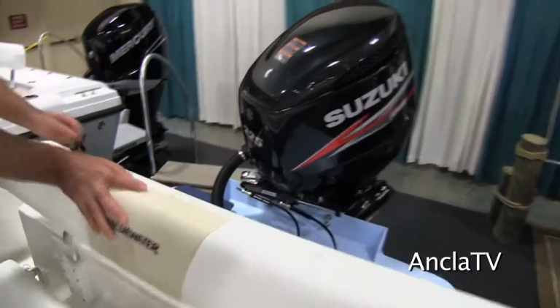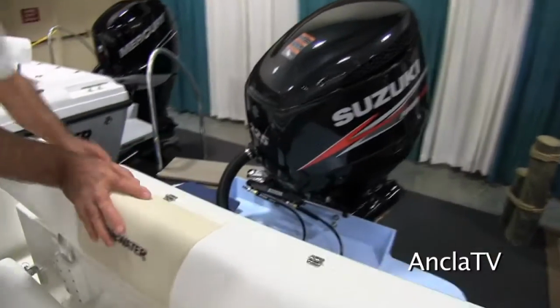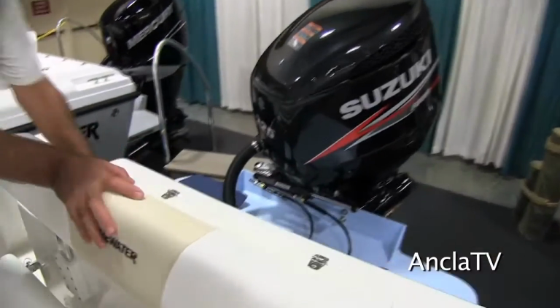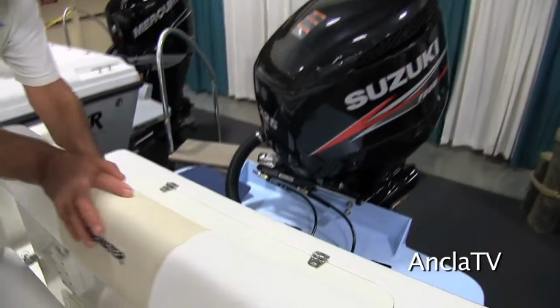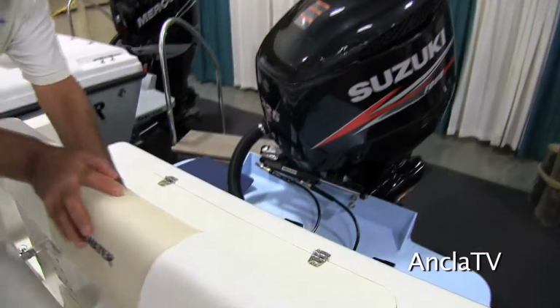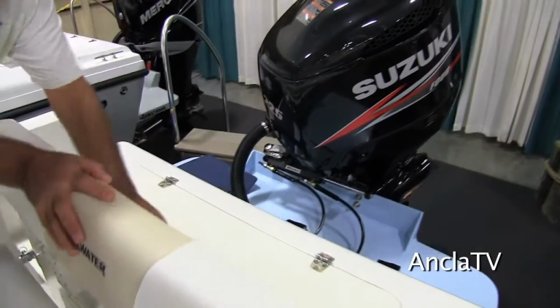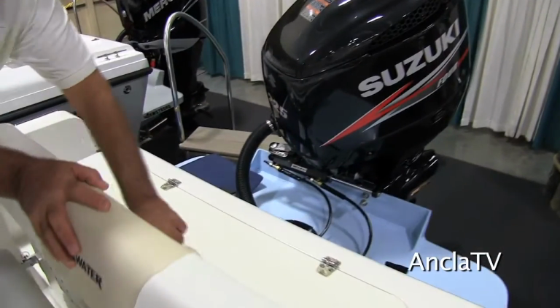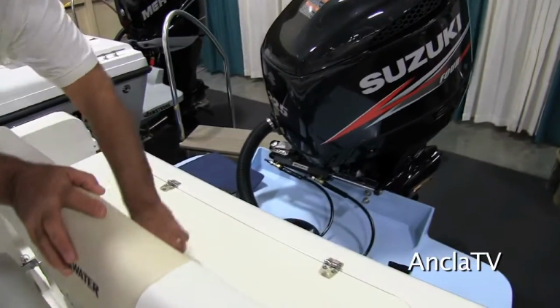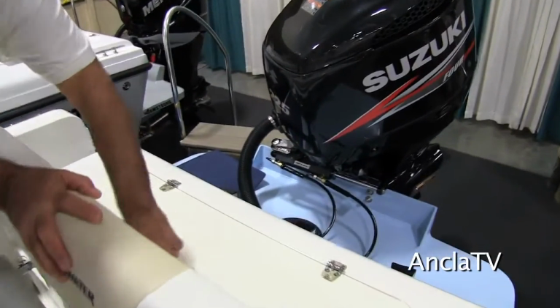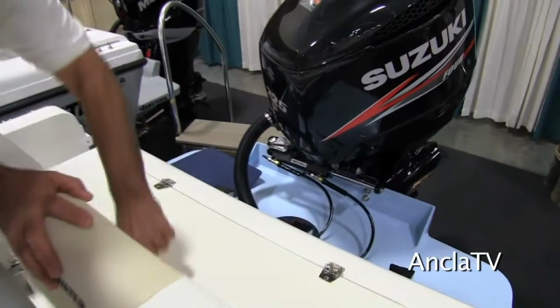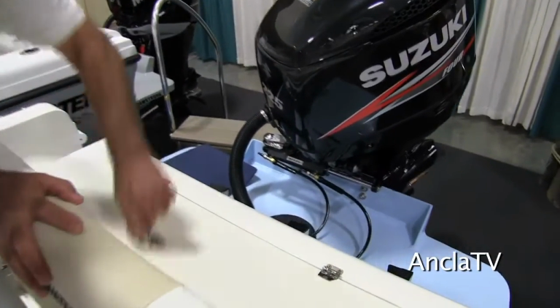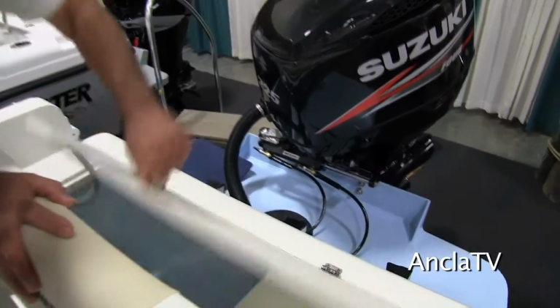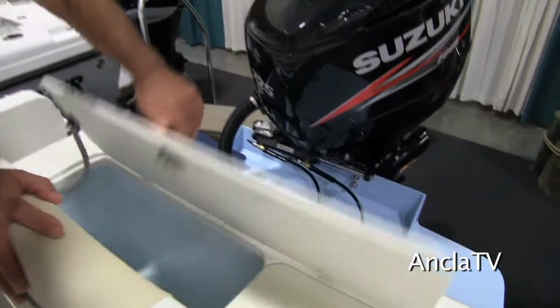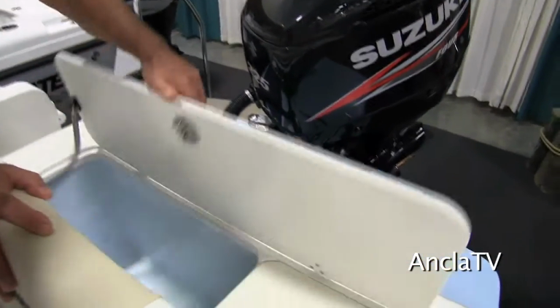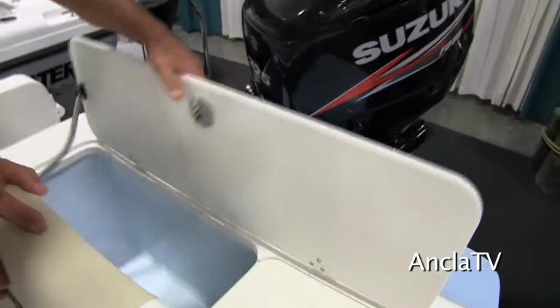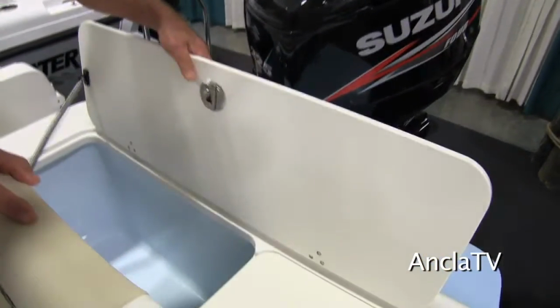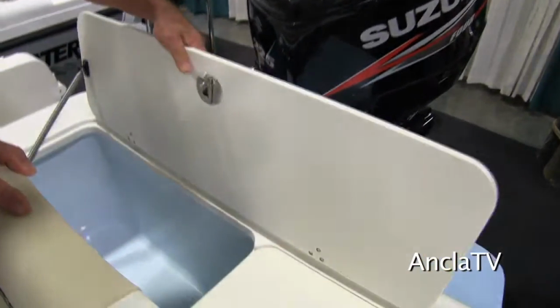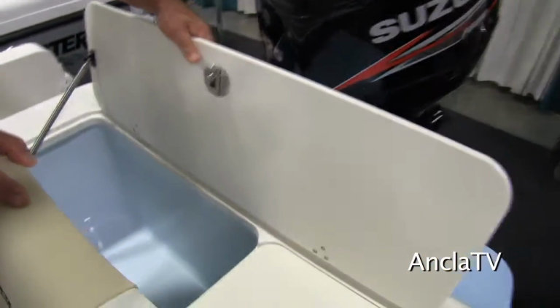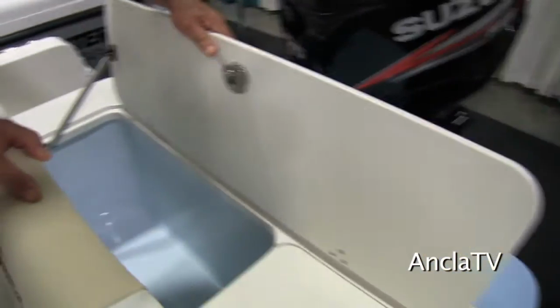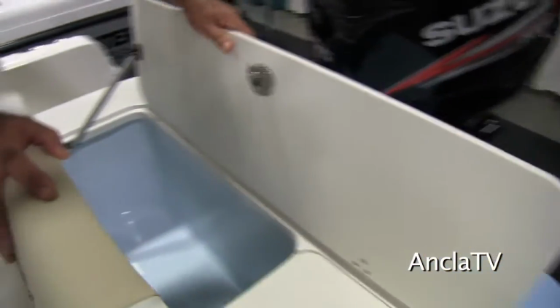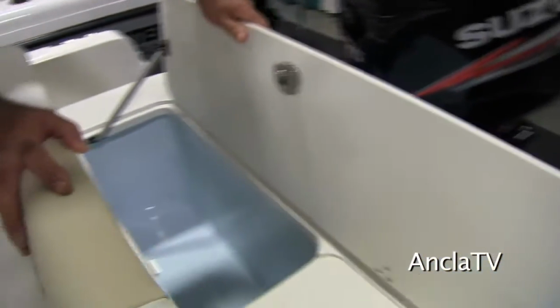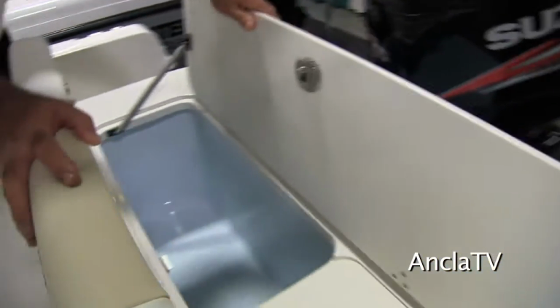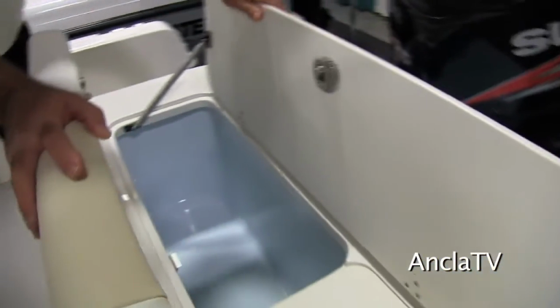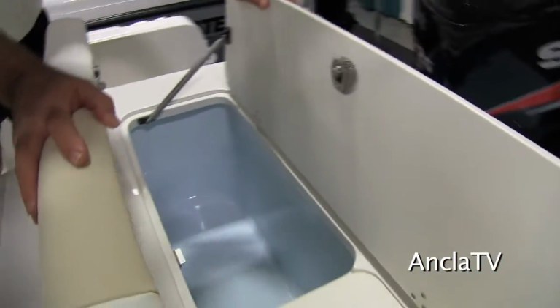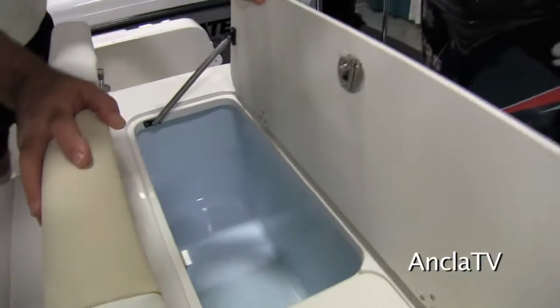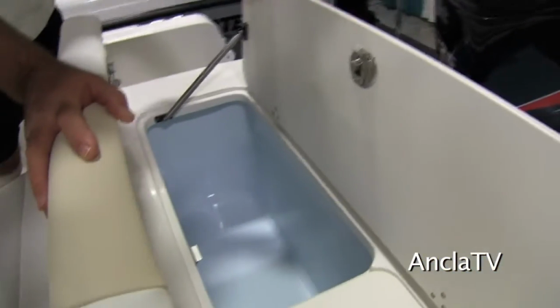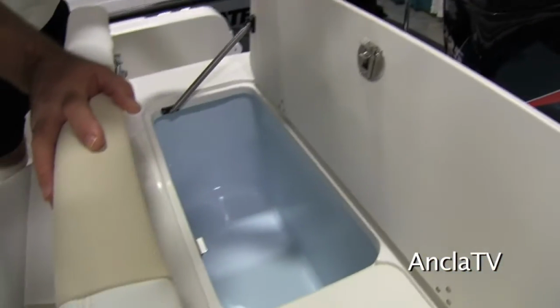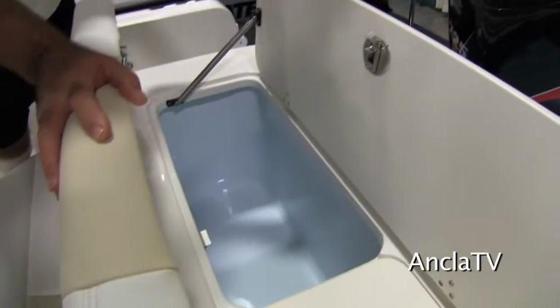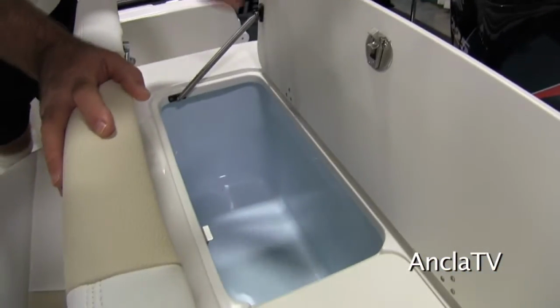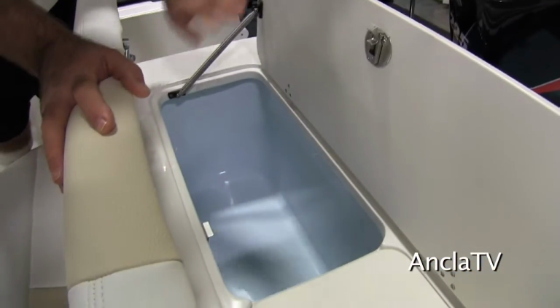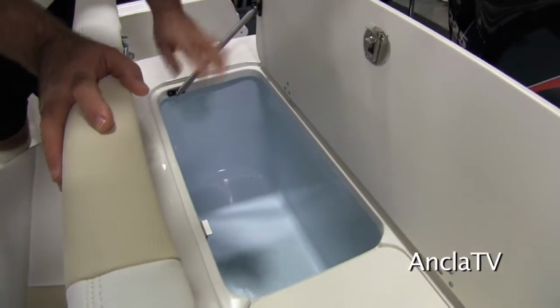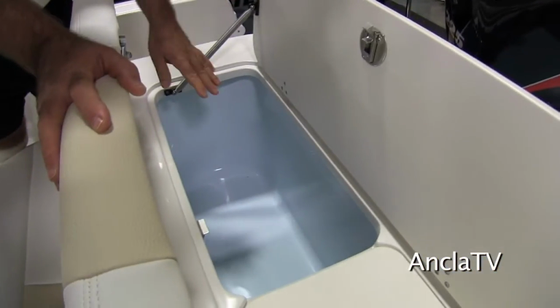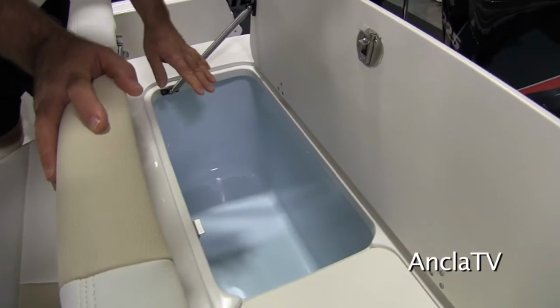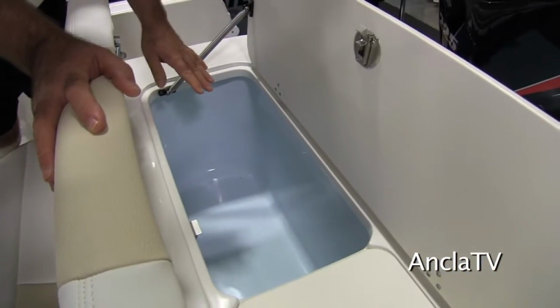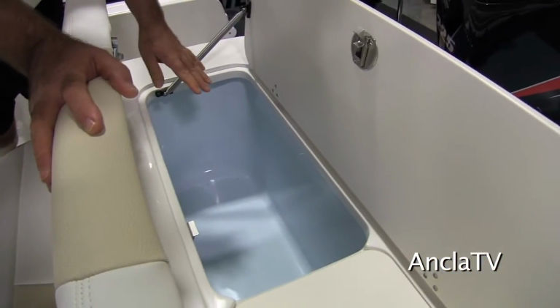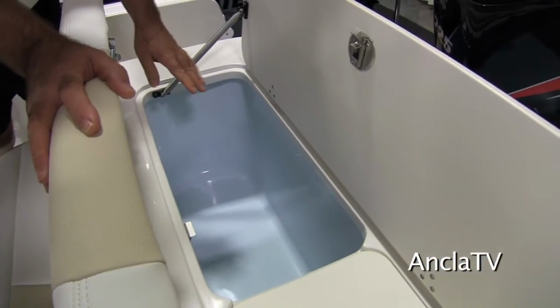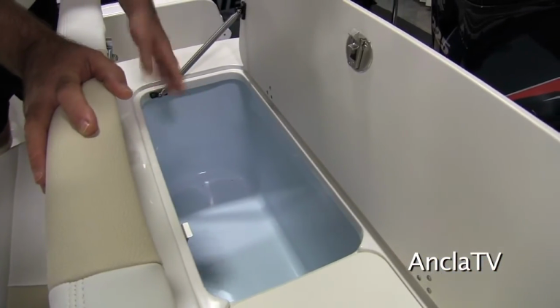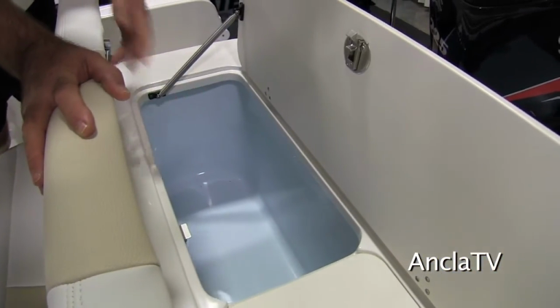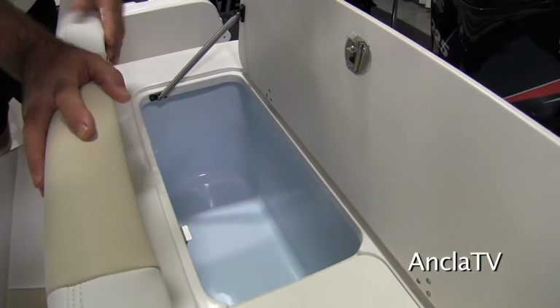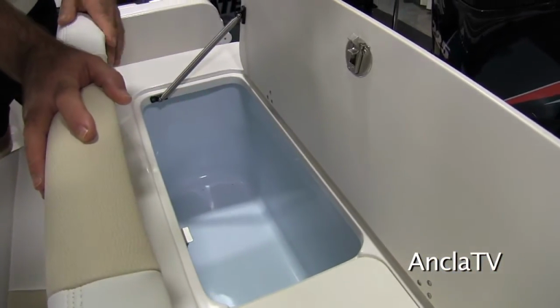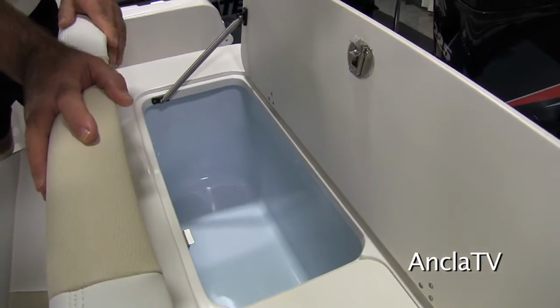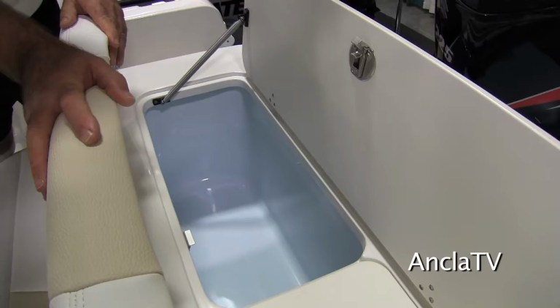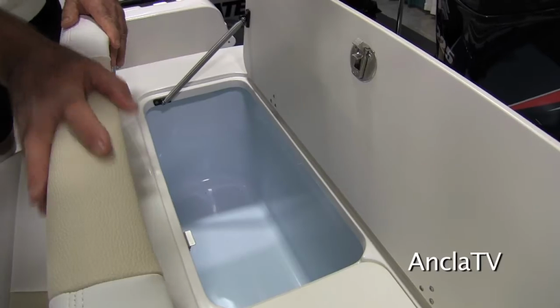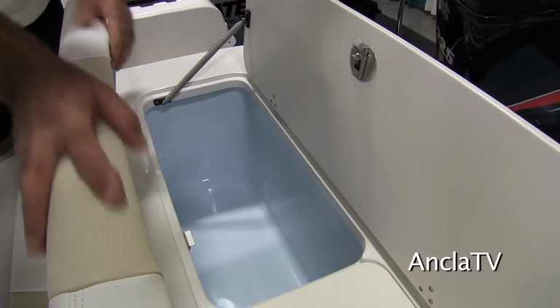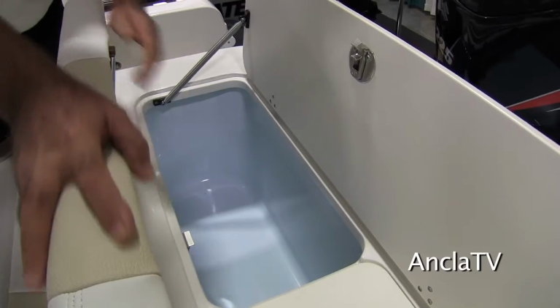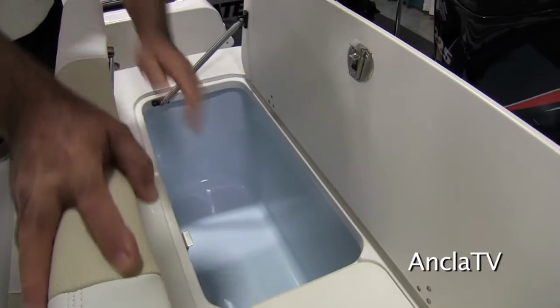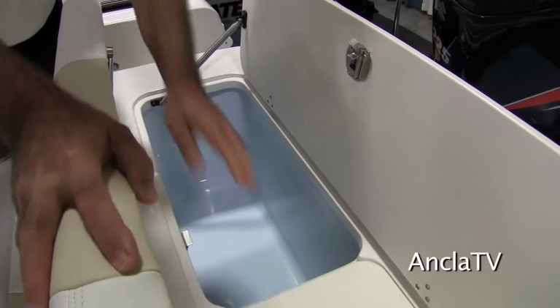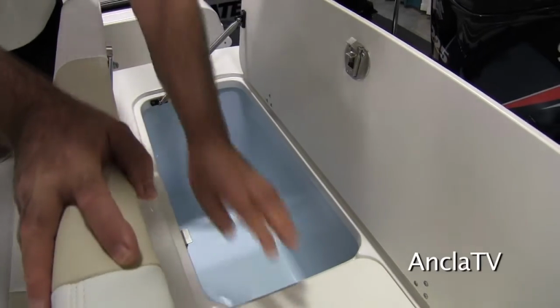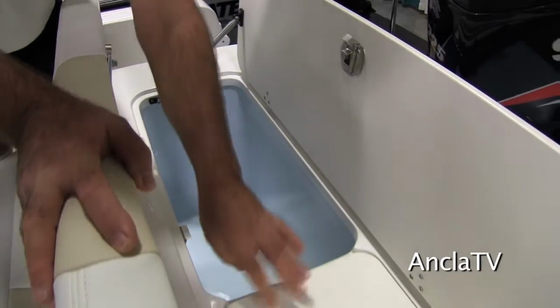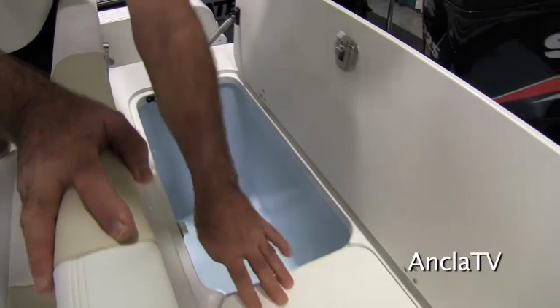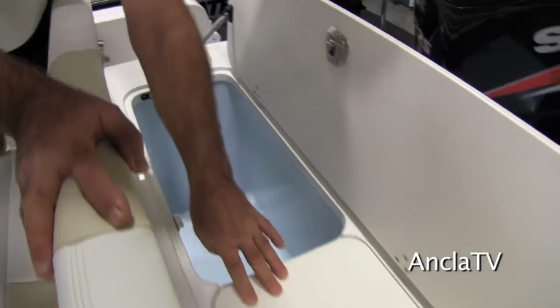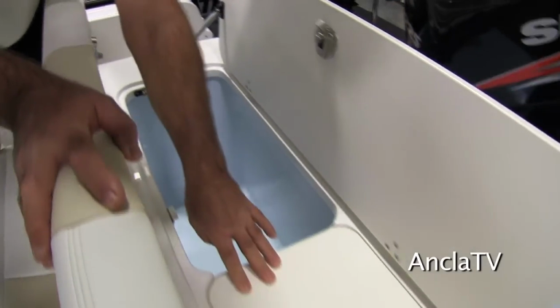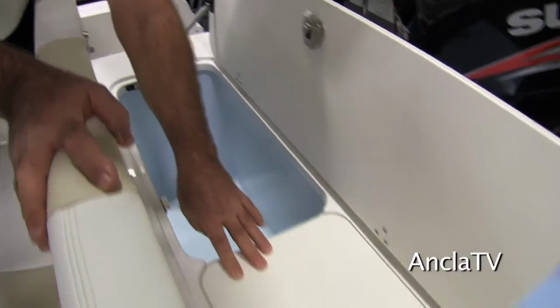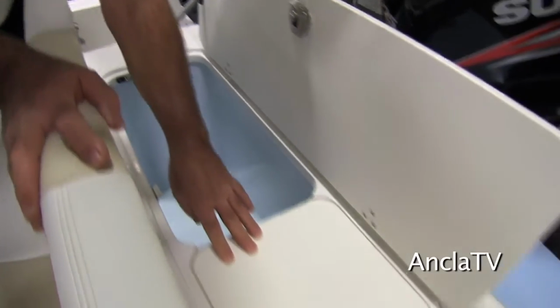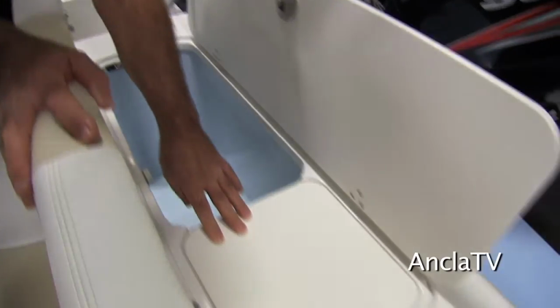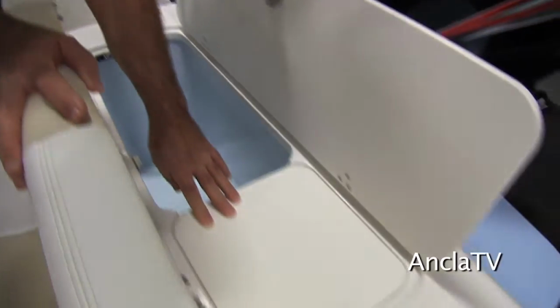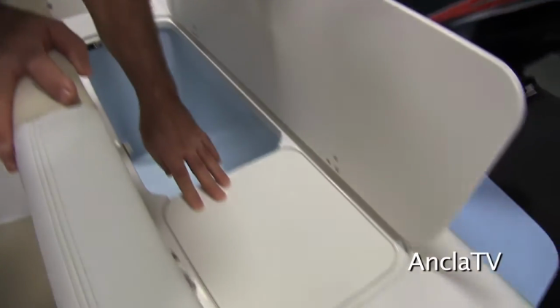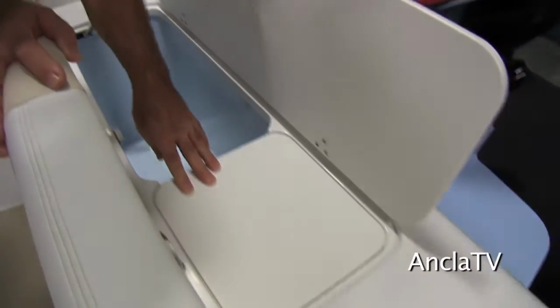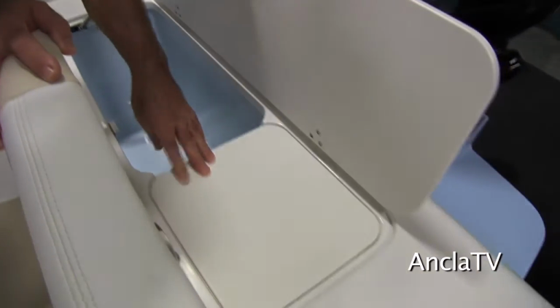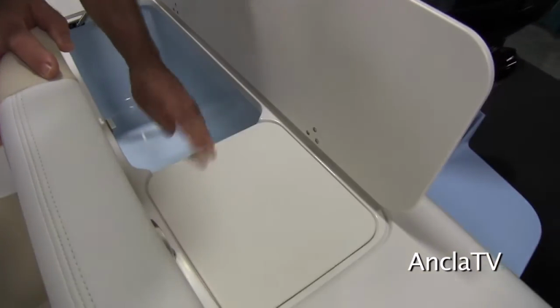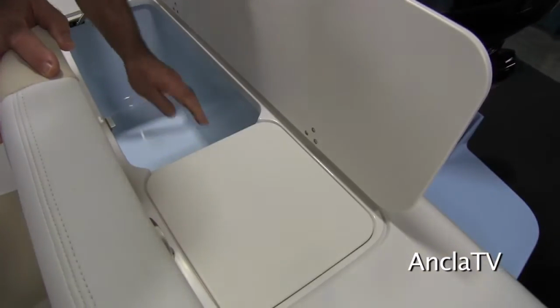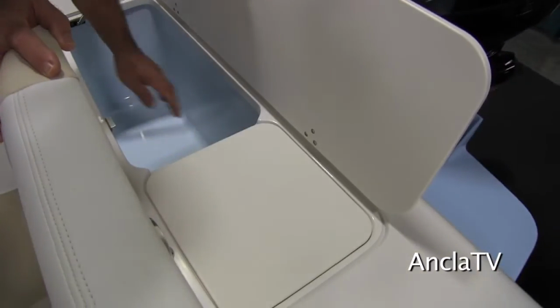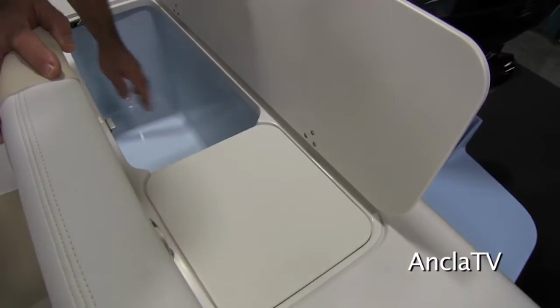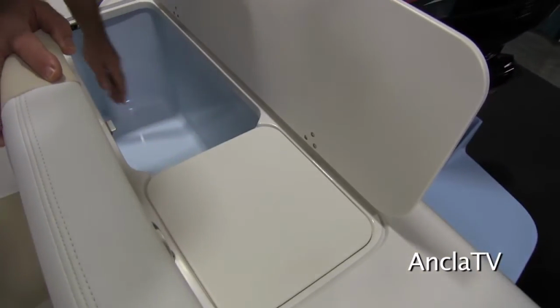In the back we still have our large live well with a nice blue gel coat interior and a cutting board for preparing your bait.